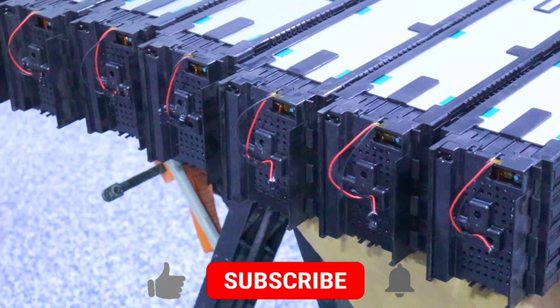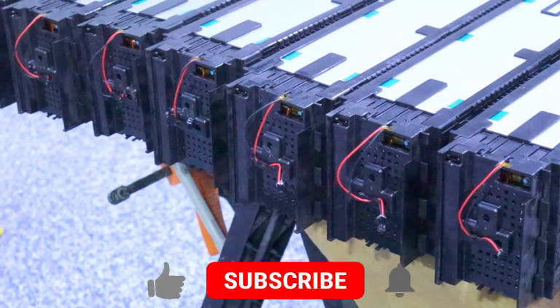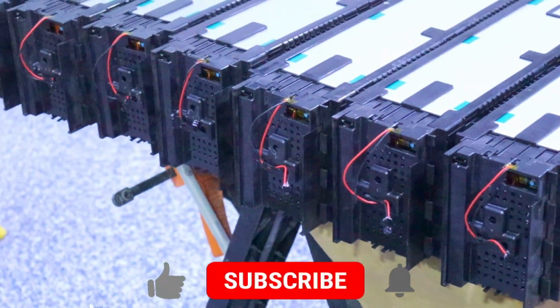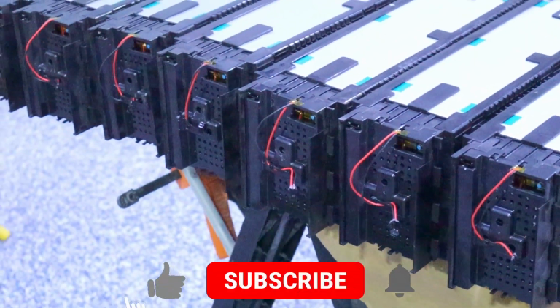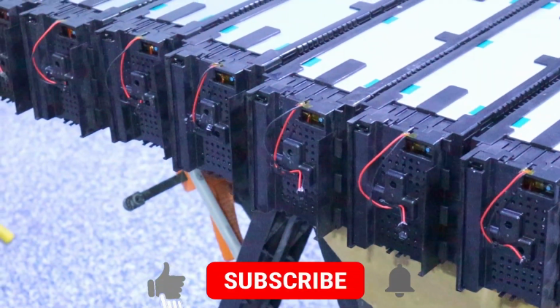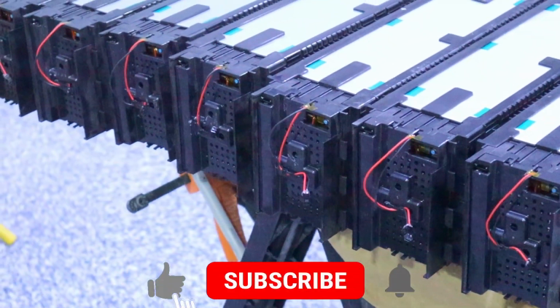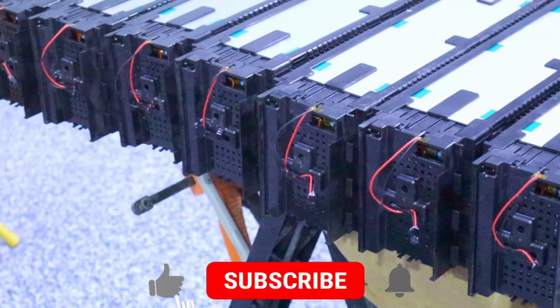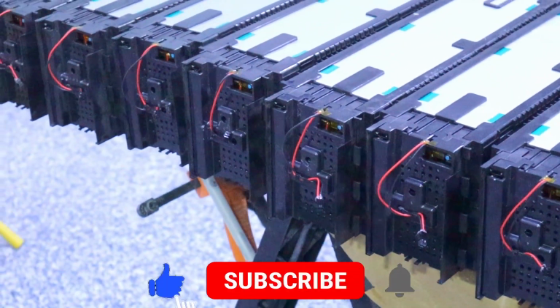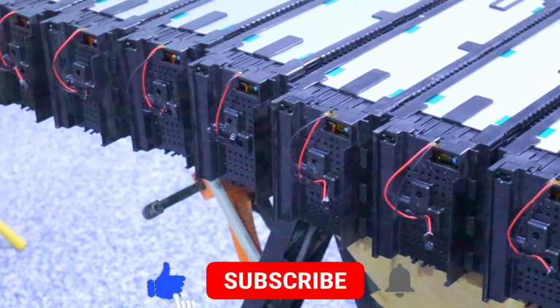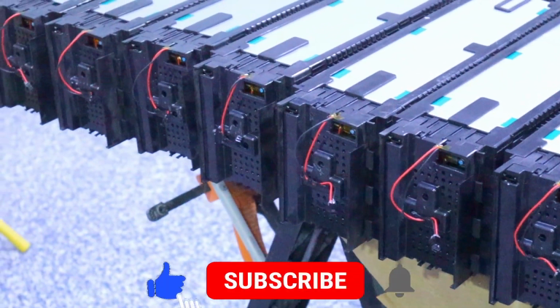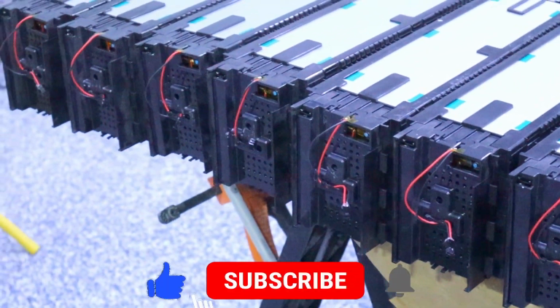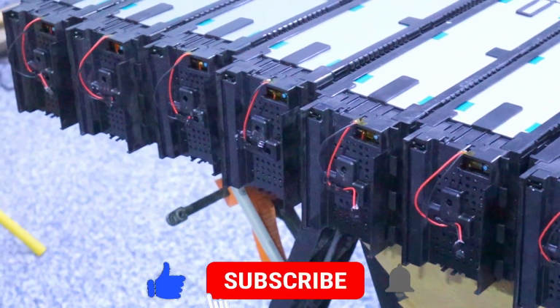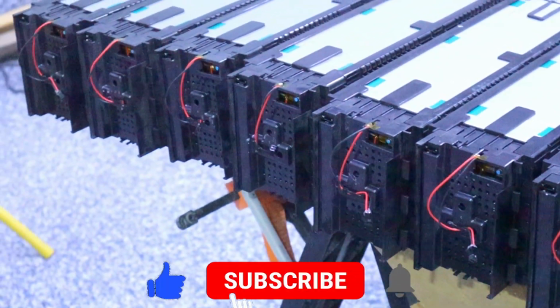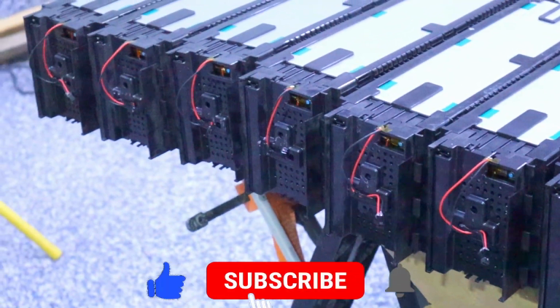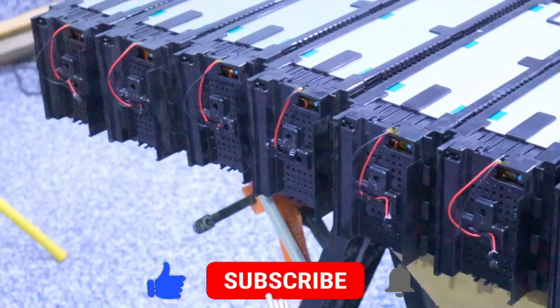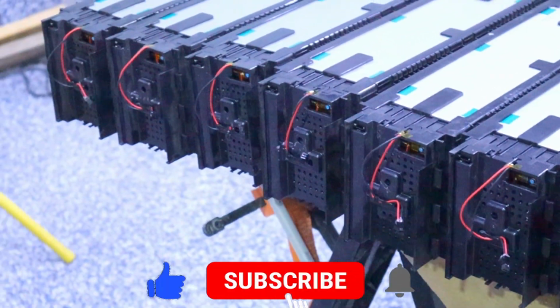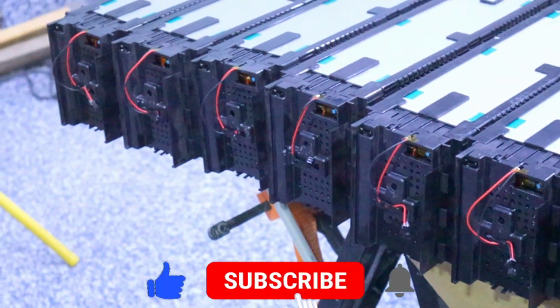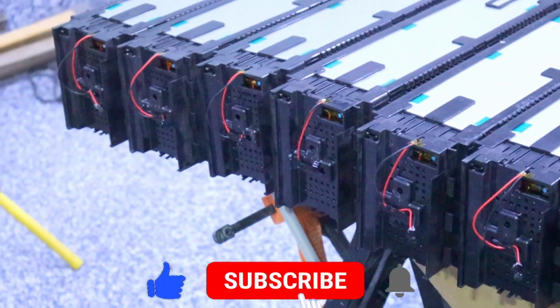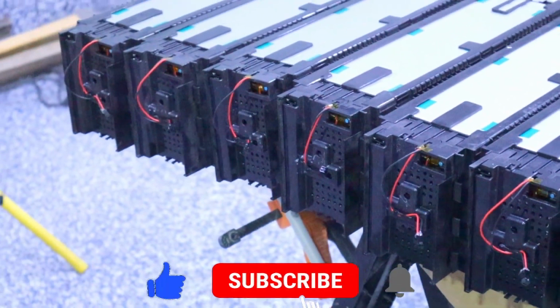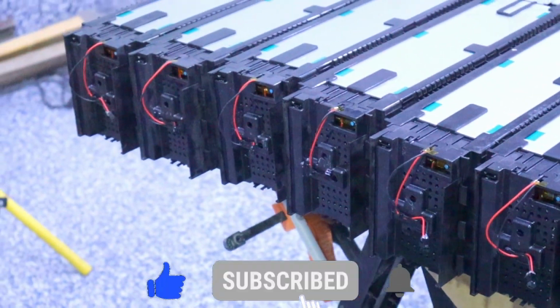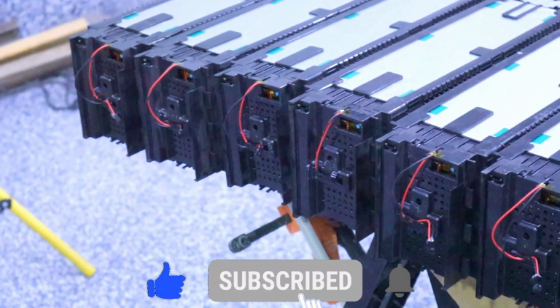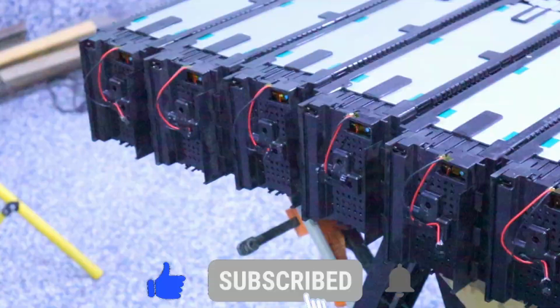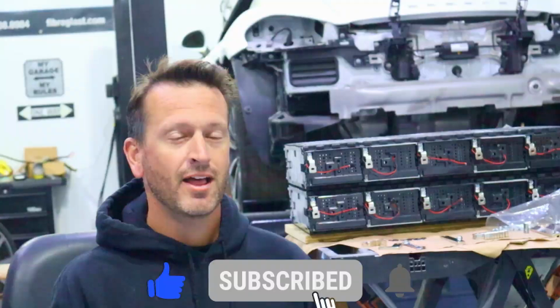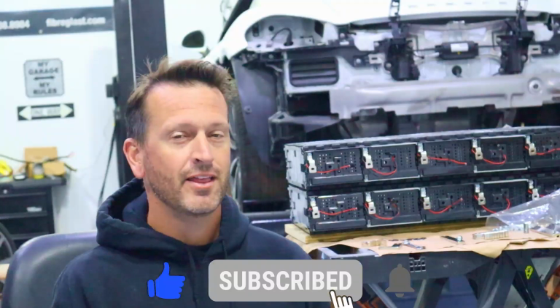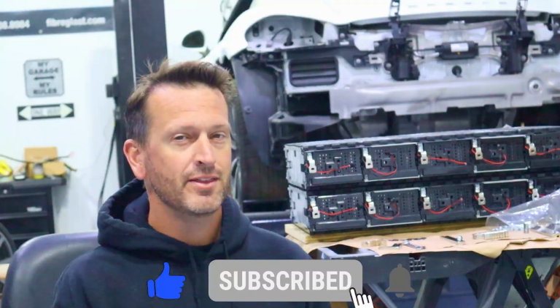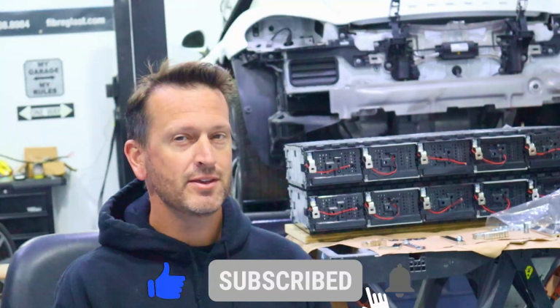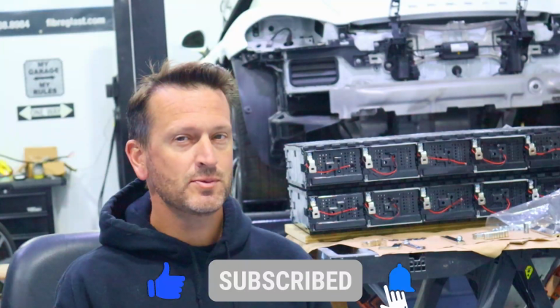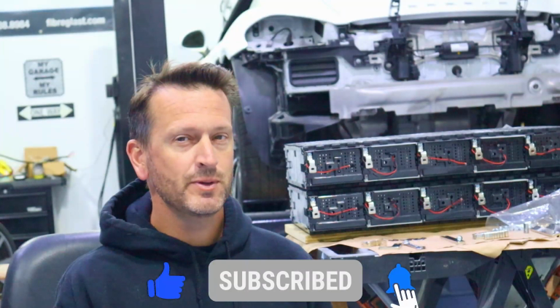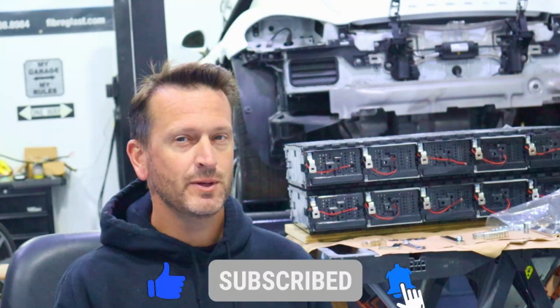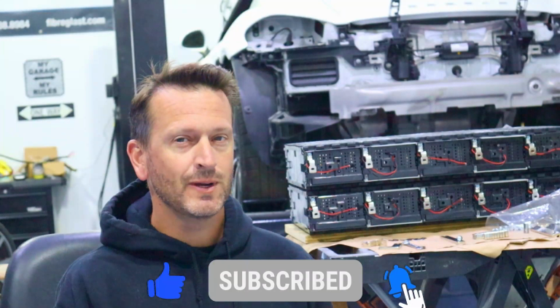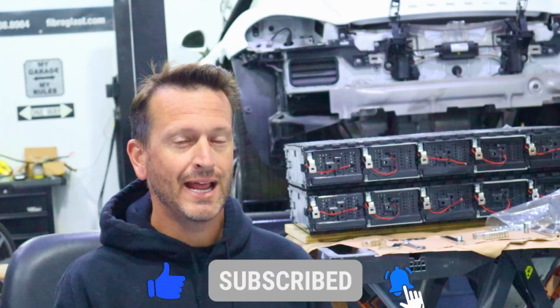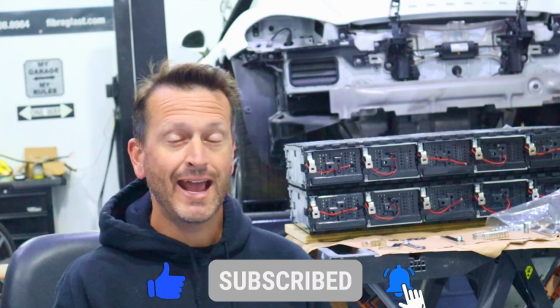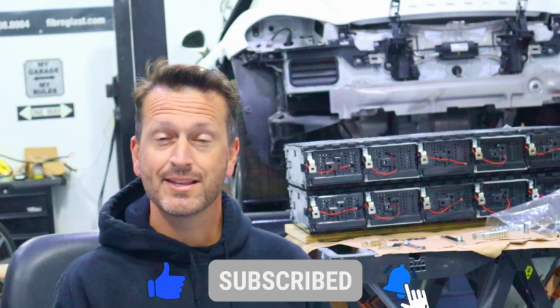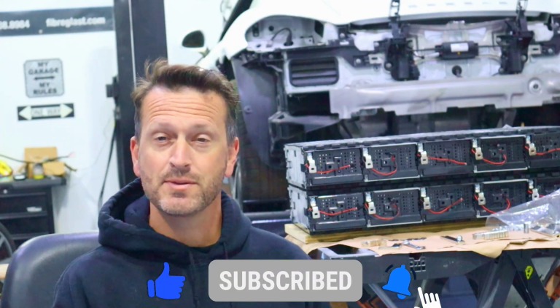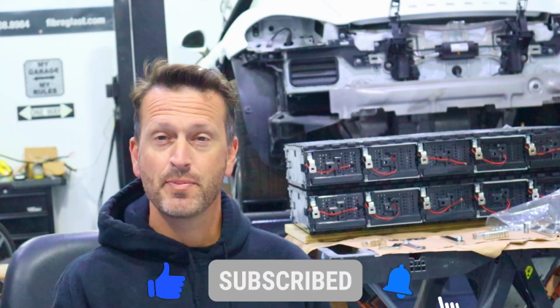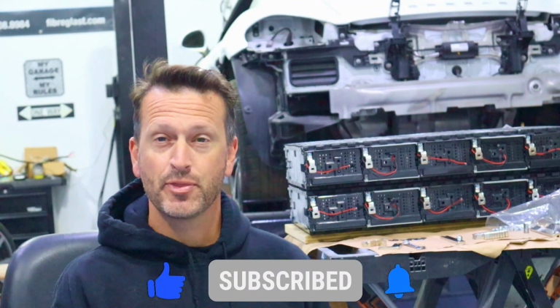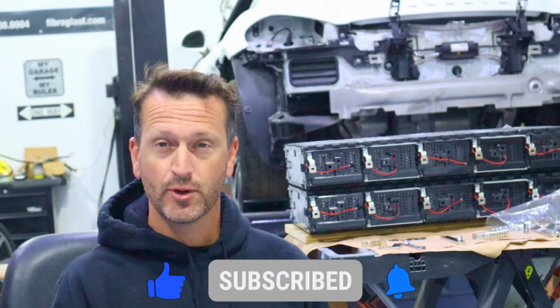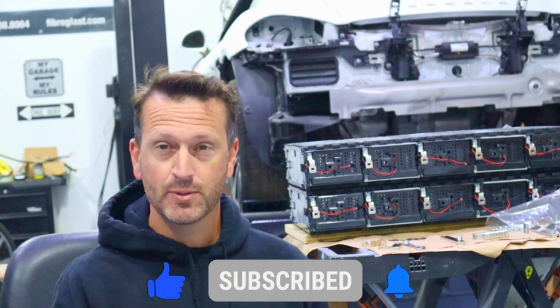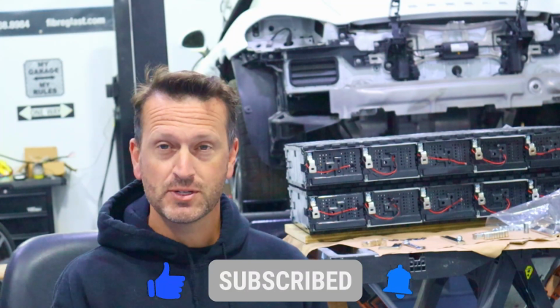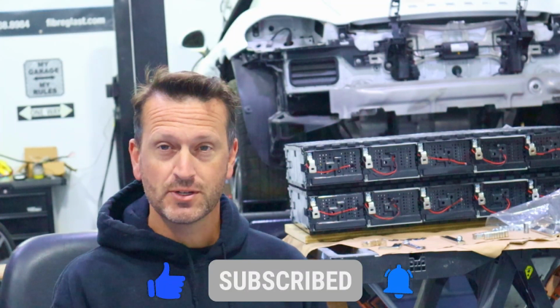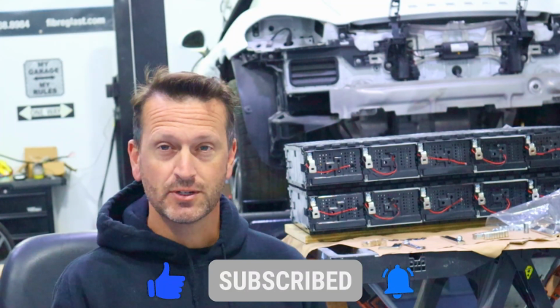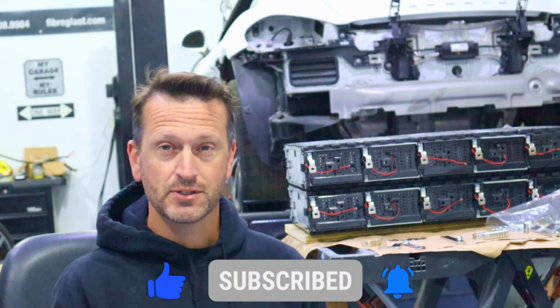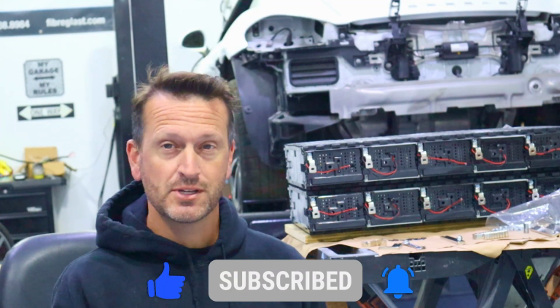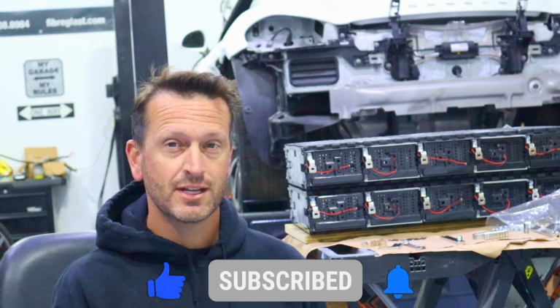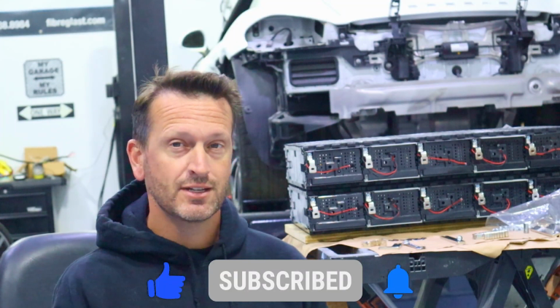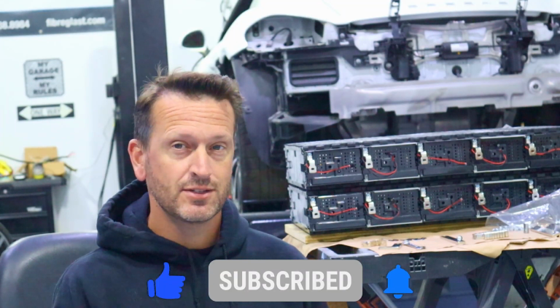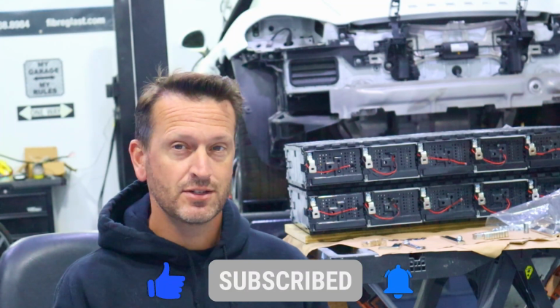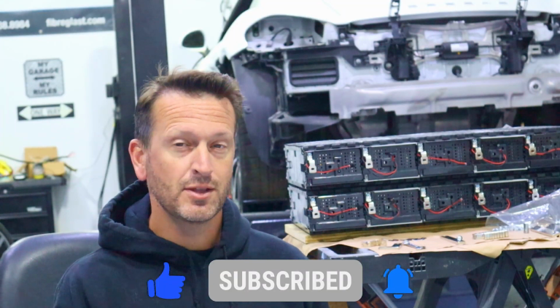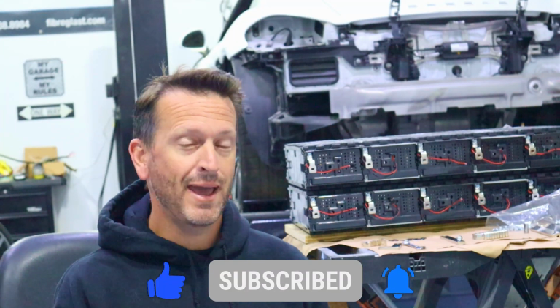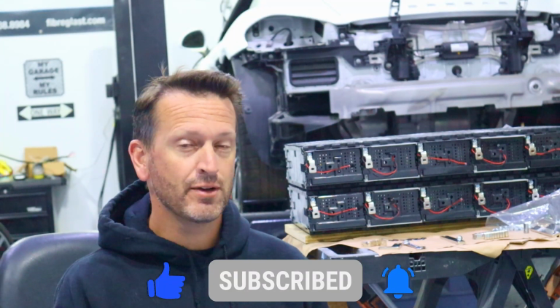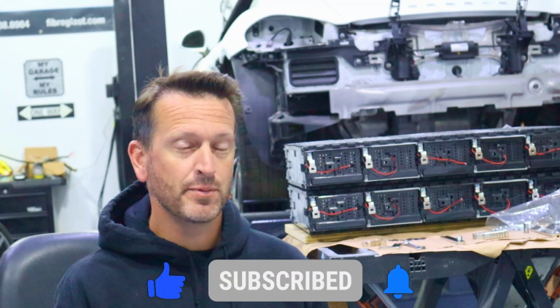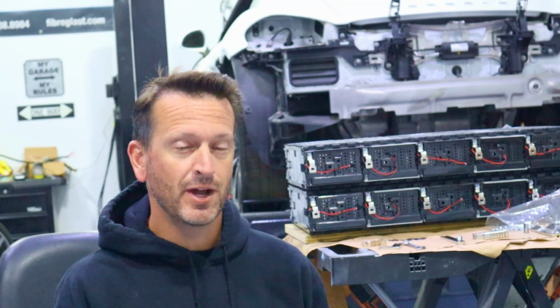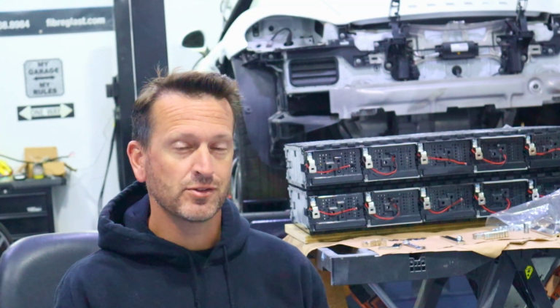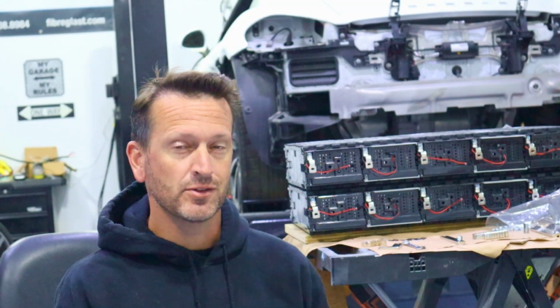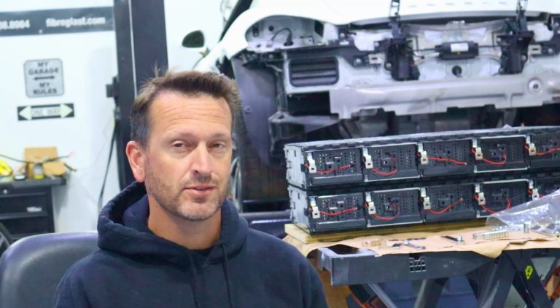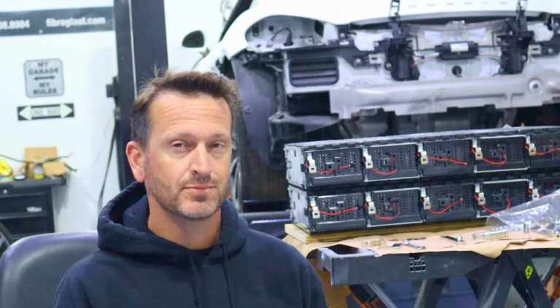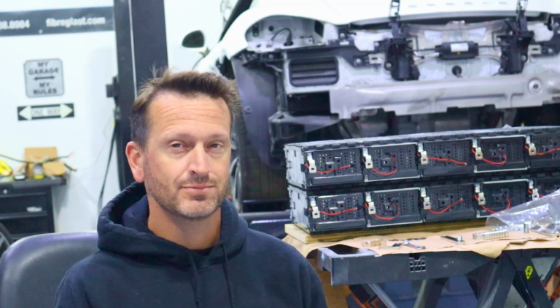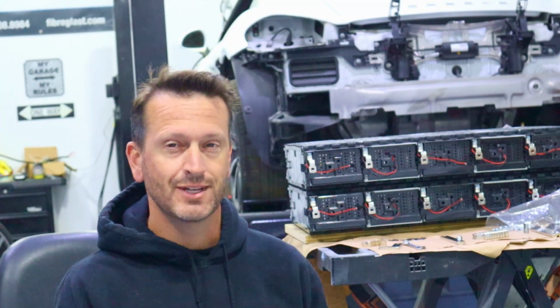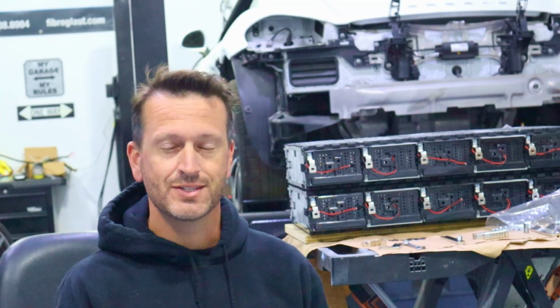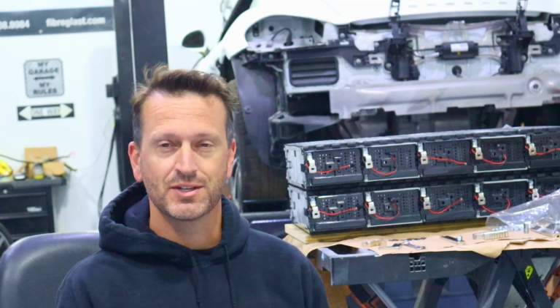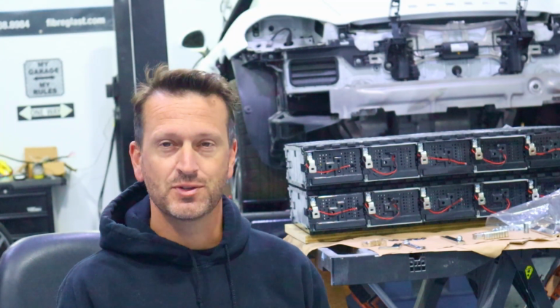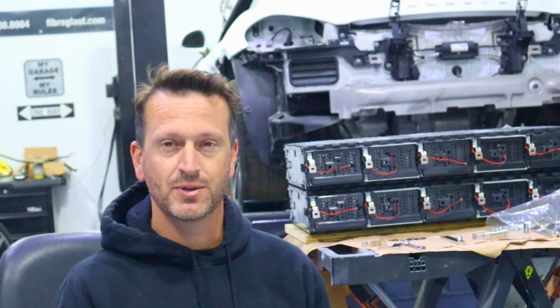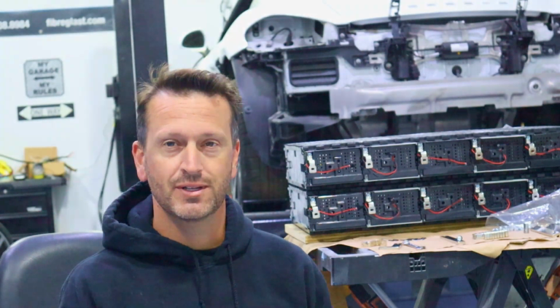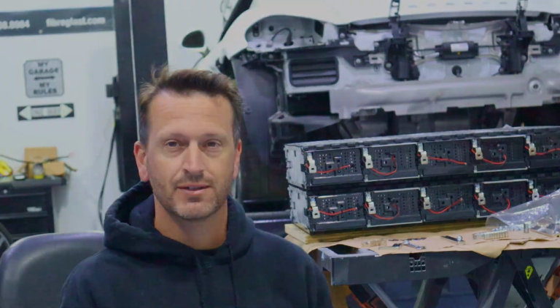Hey everyone, welcome back to the Electric Supercar Channel. This week we're going to add some thermistors to the battery modules. Let's get to it.